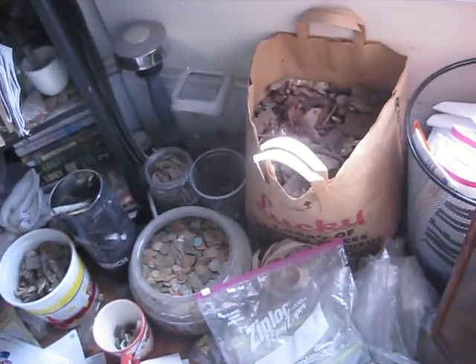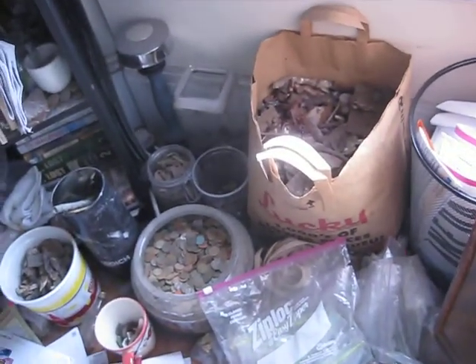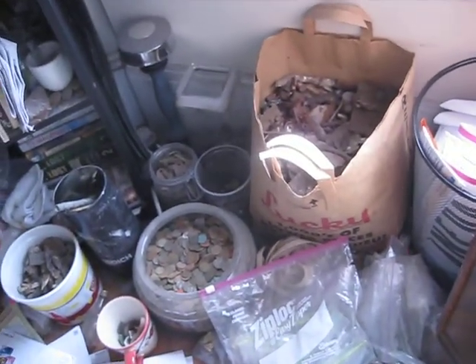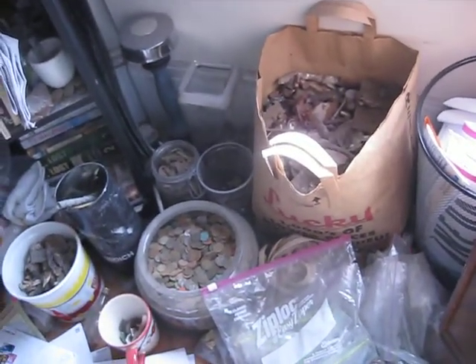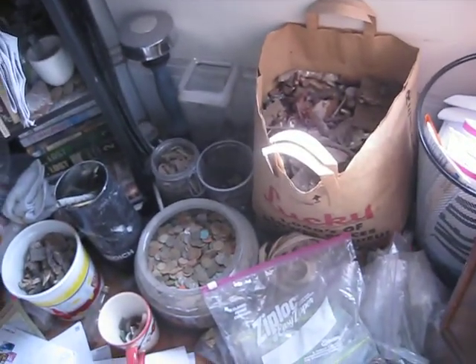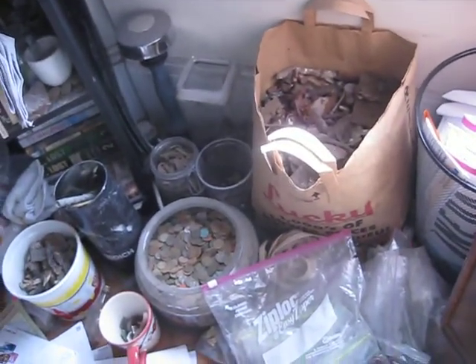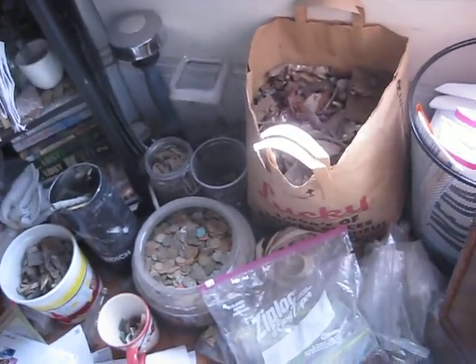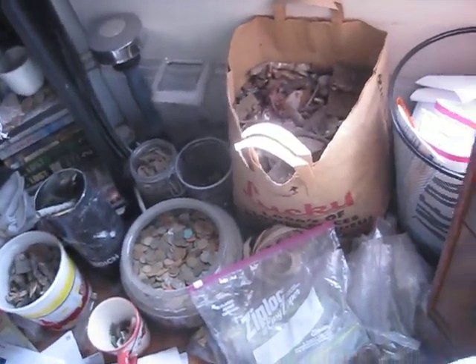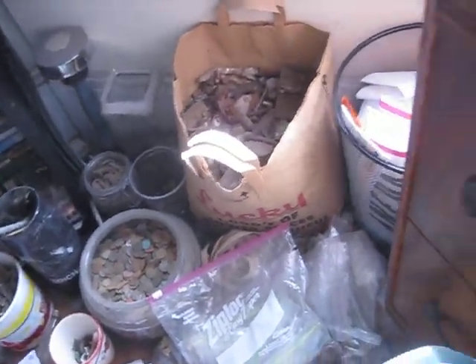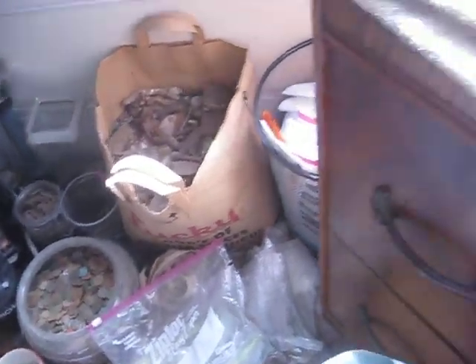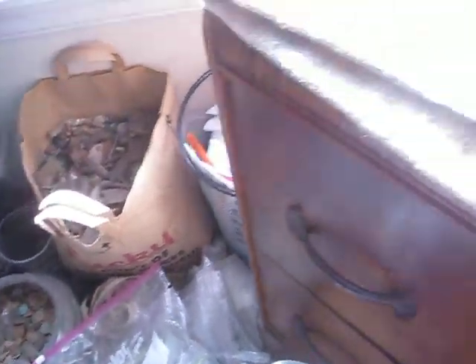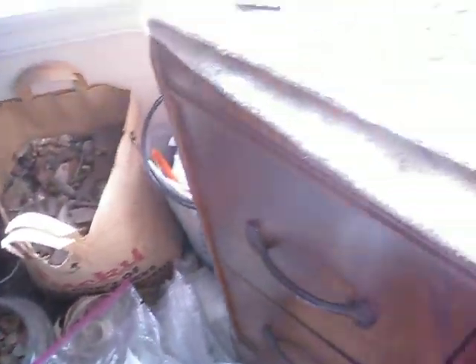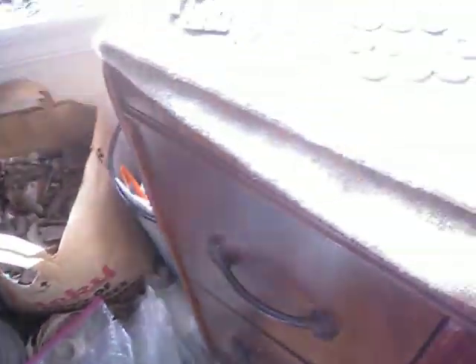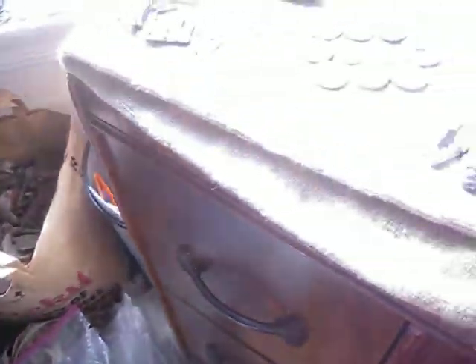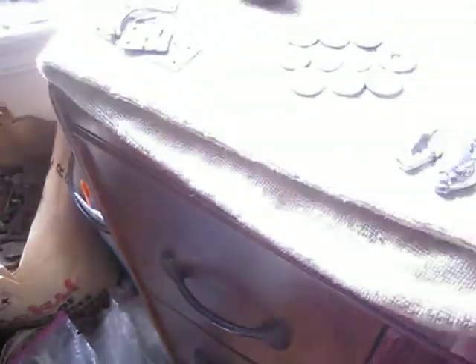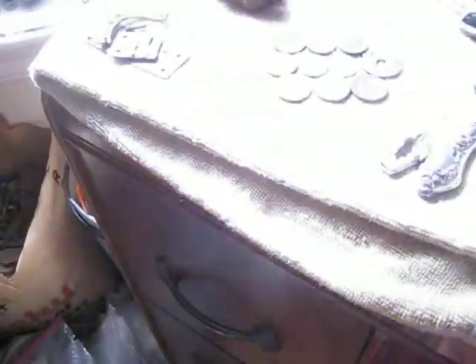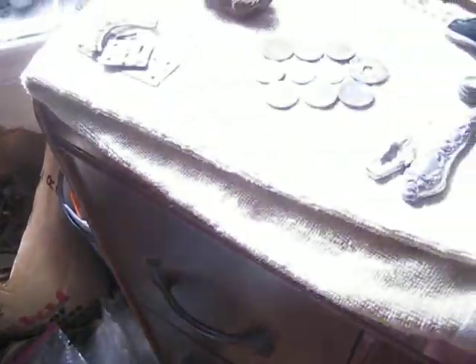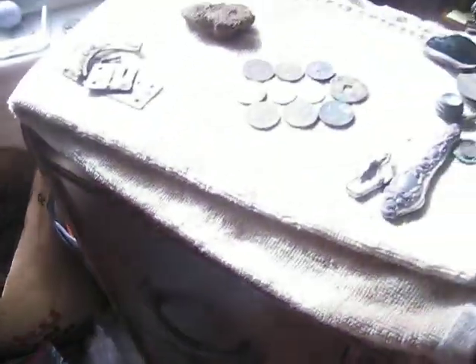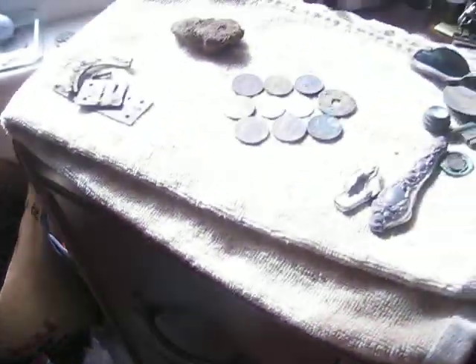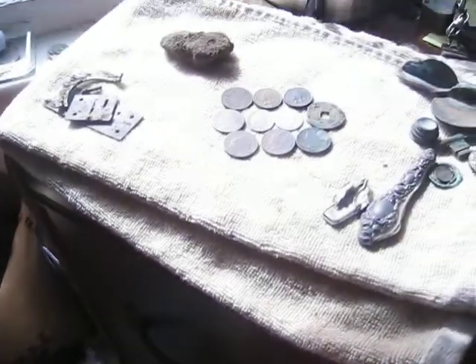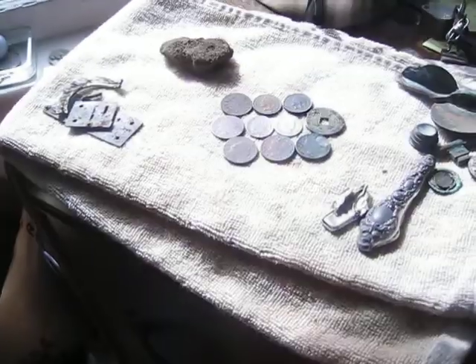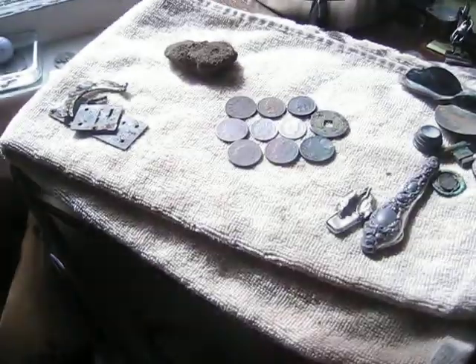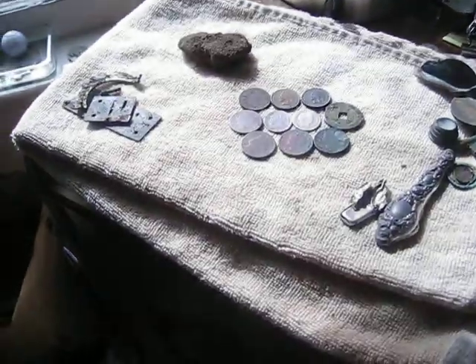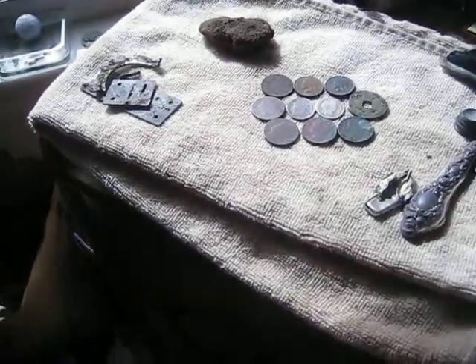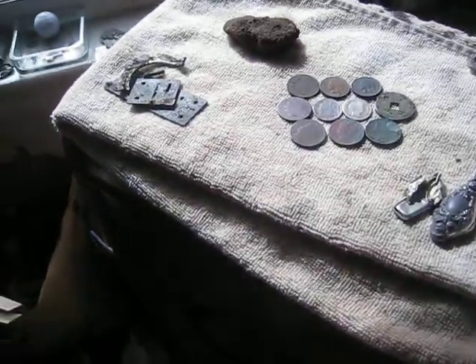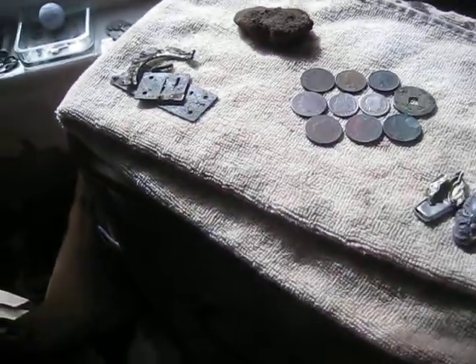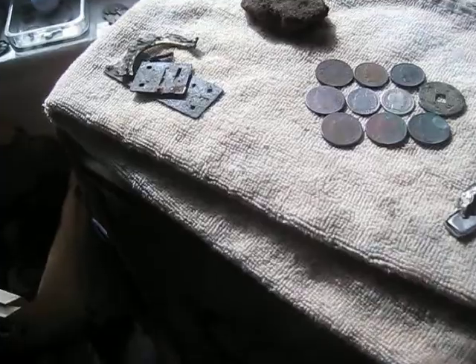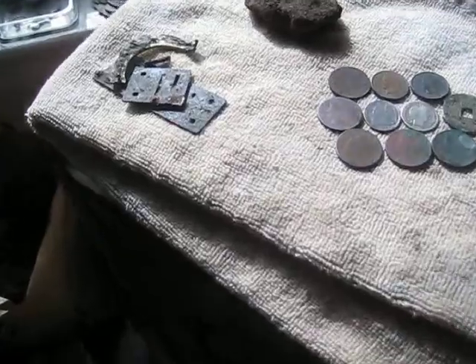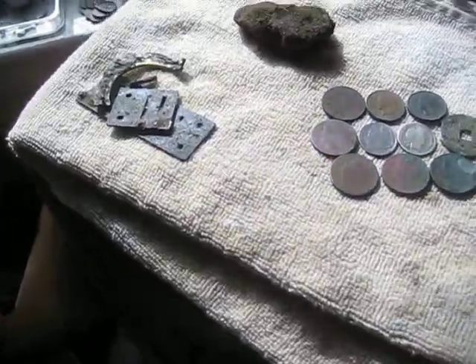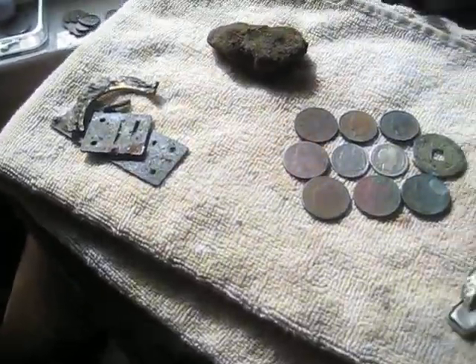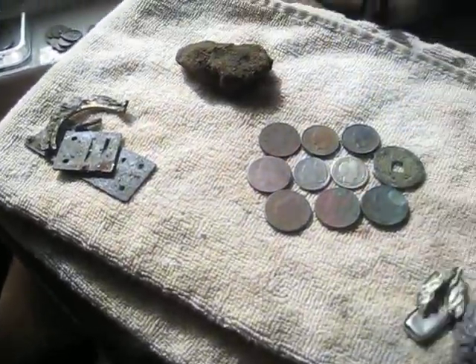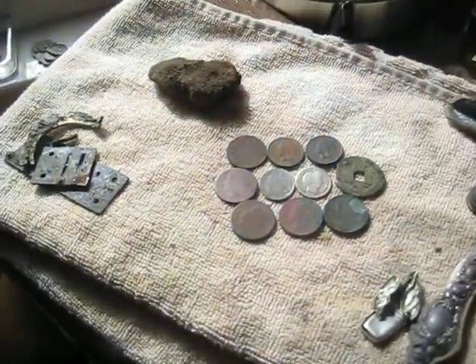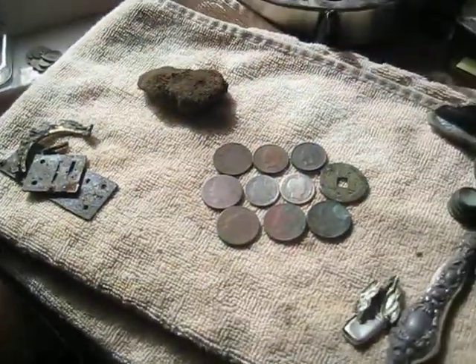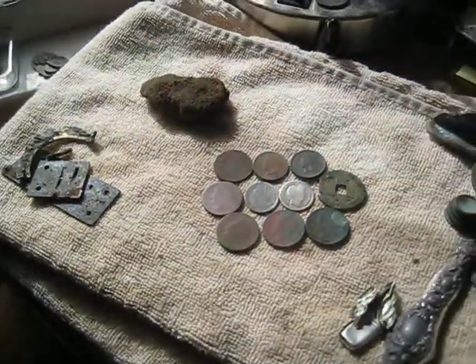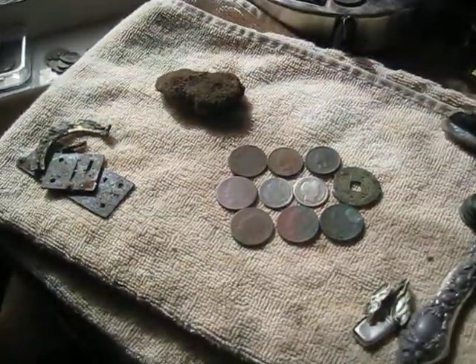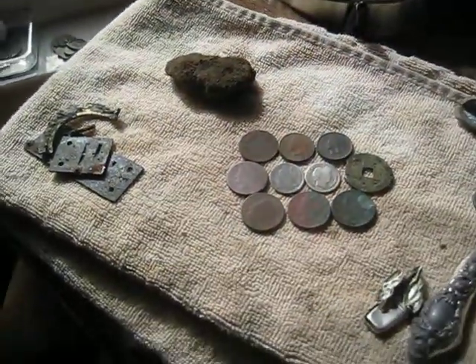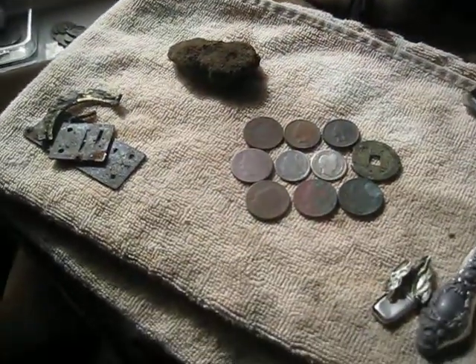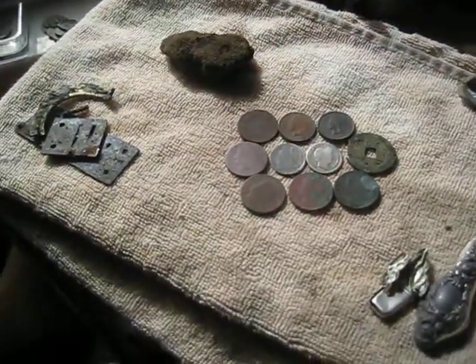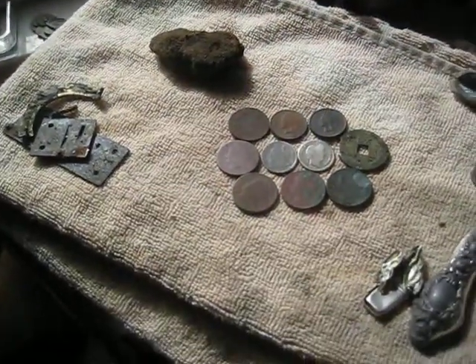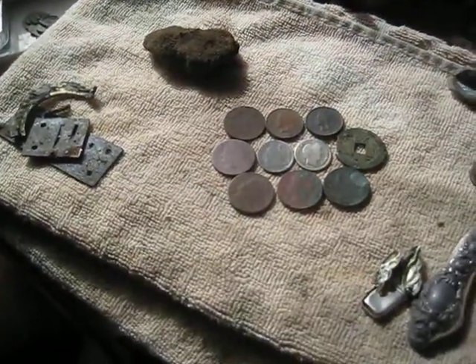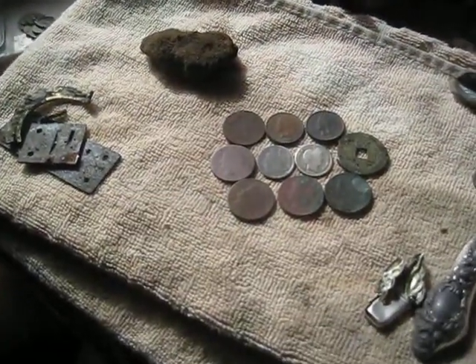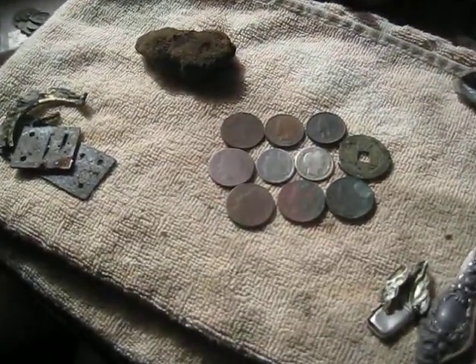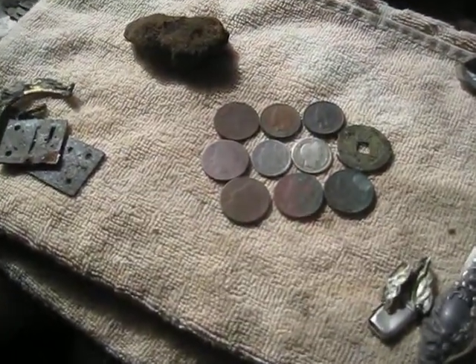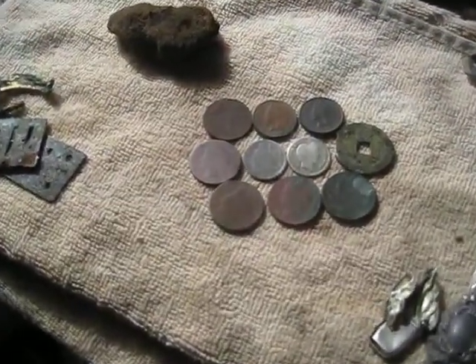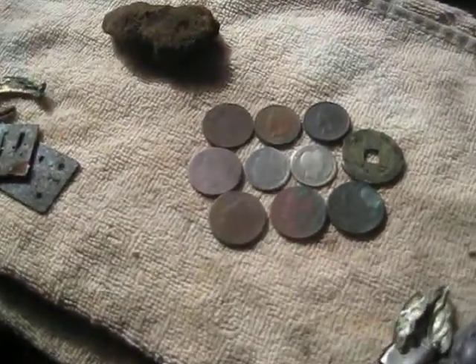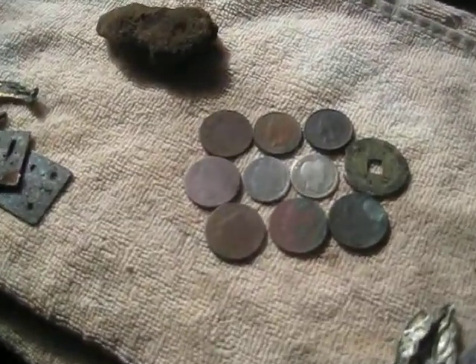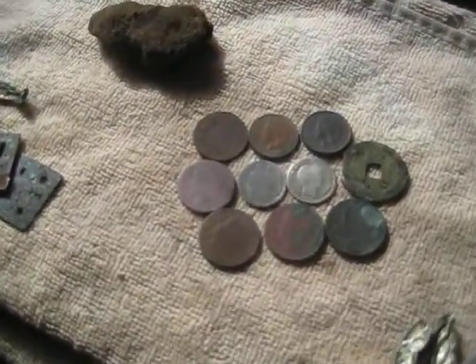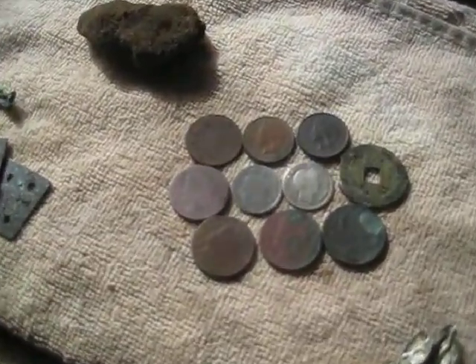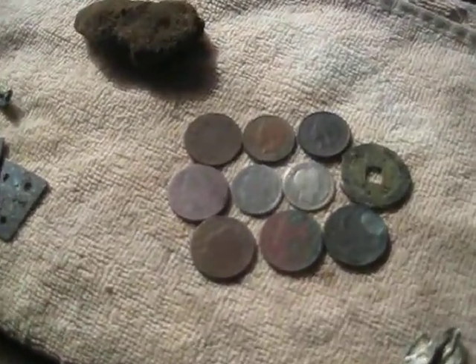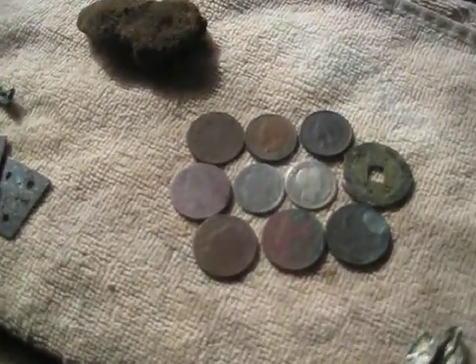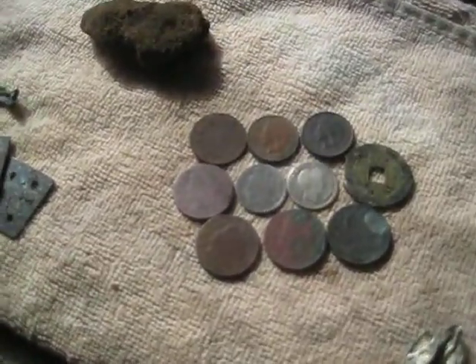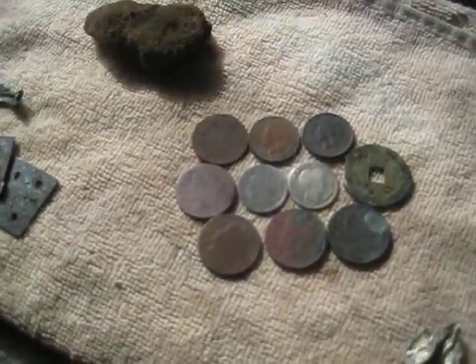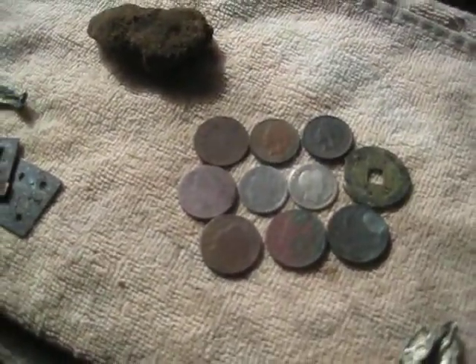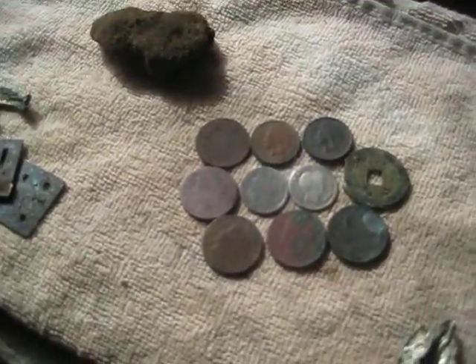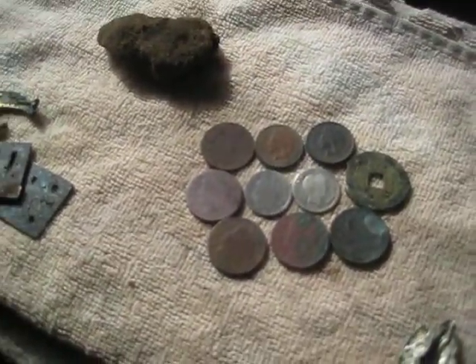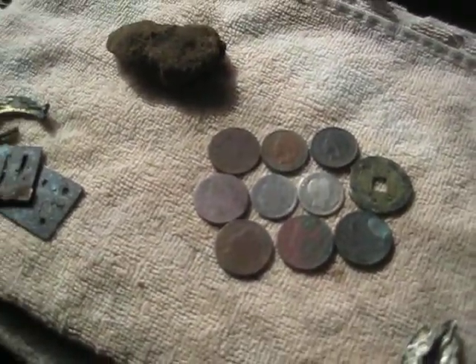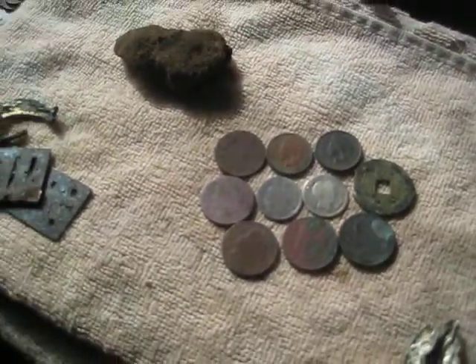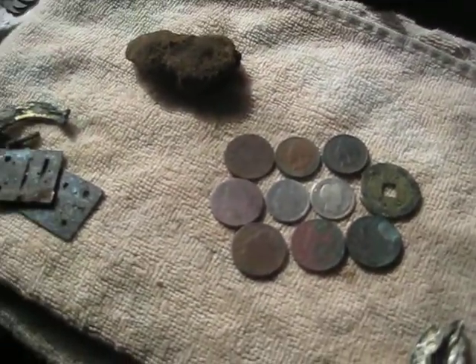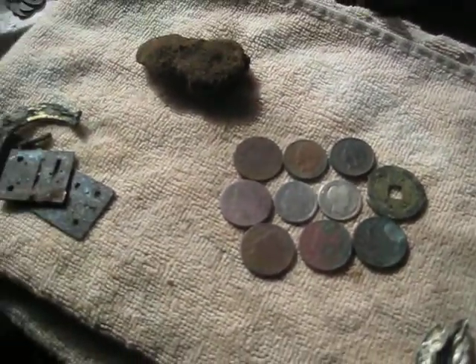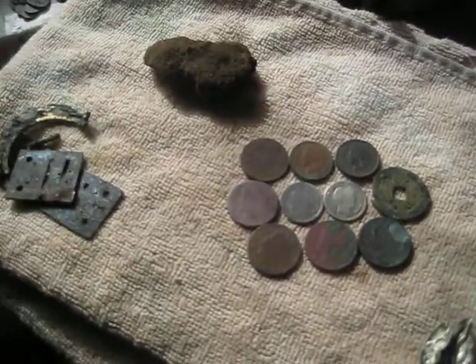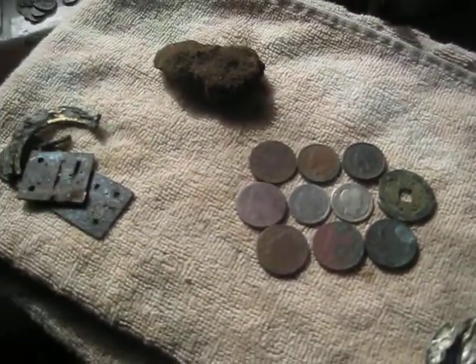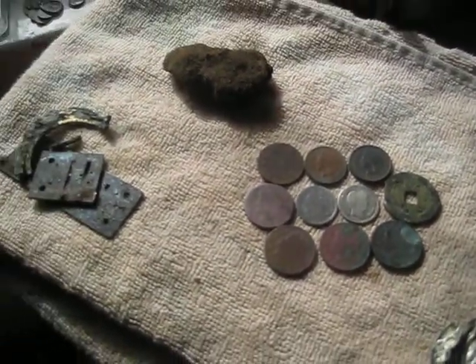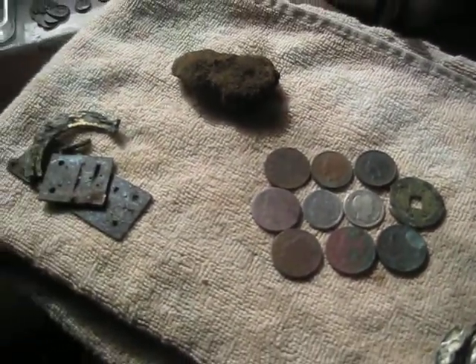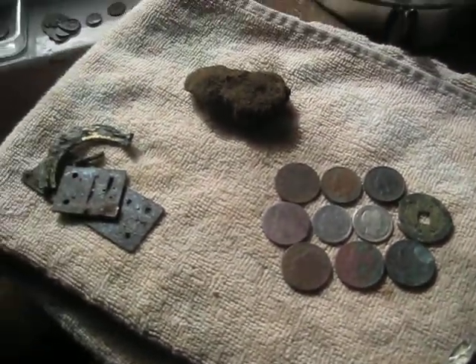Trash. Not oldies — clad and stuff. Anyway, there's some of the coins from last night.